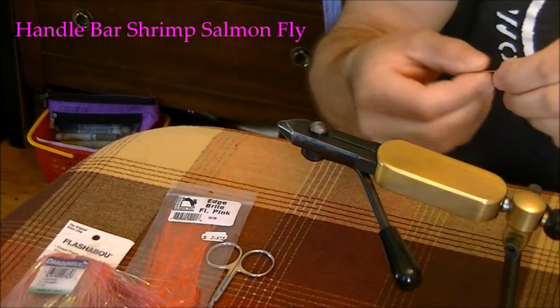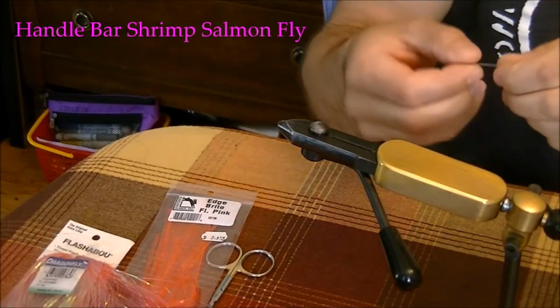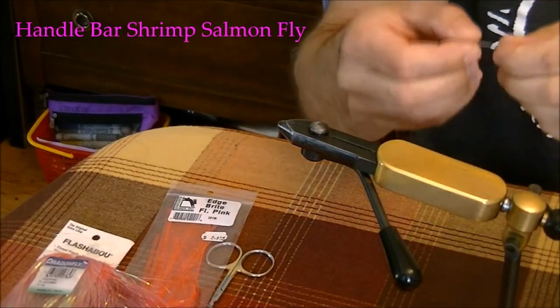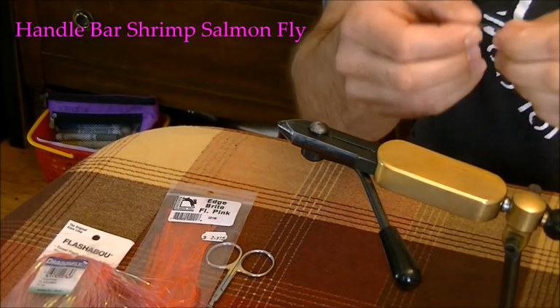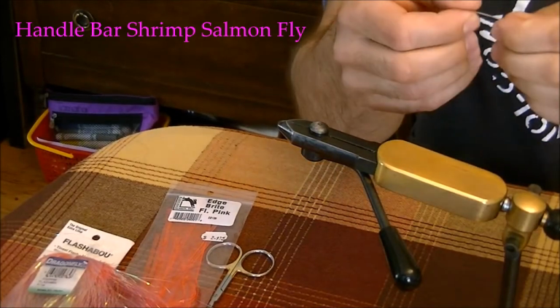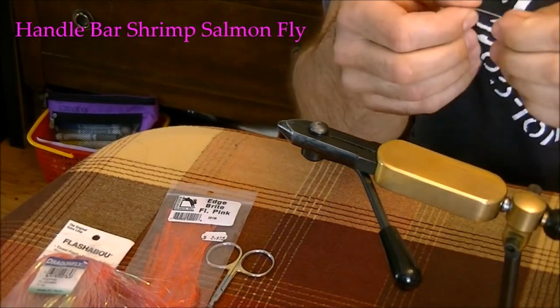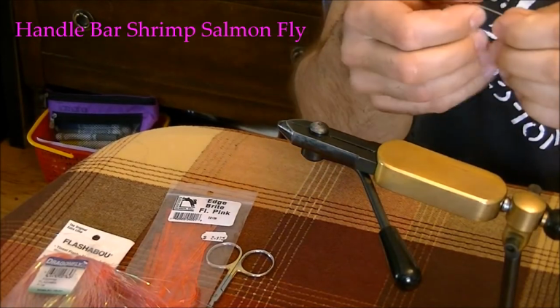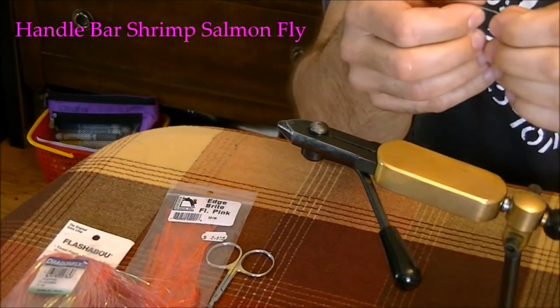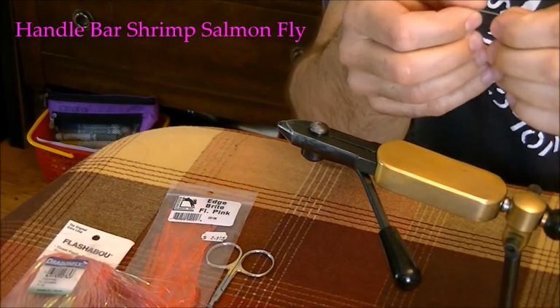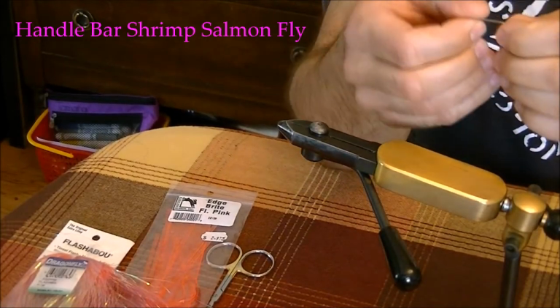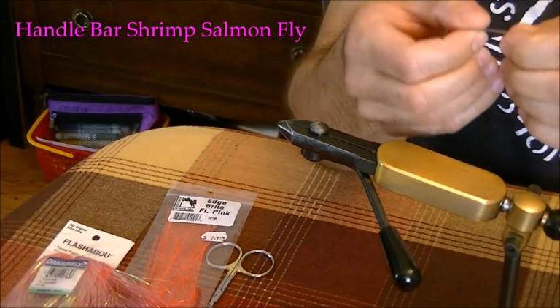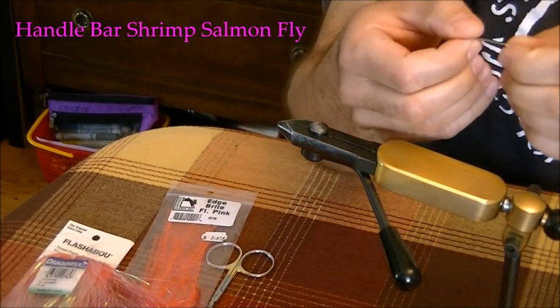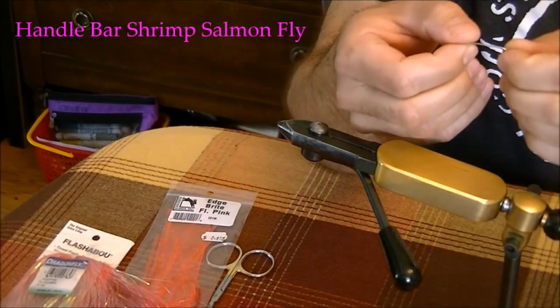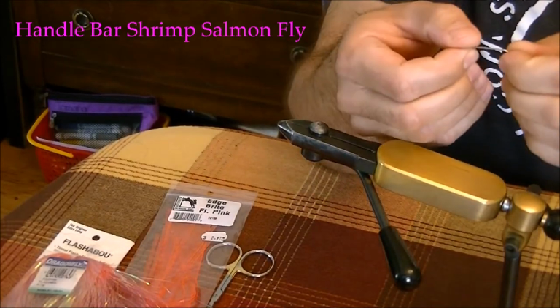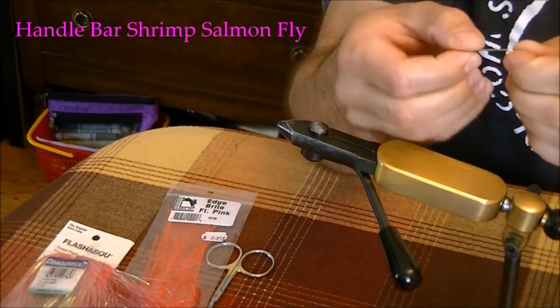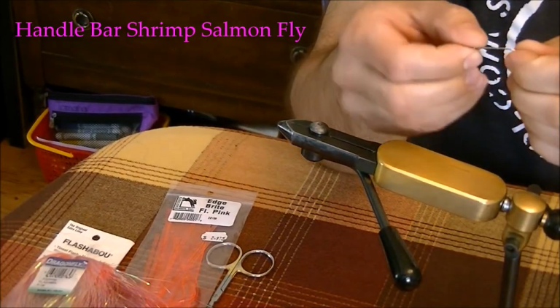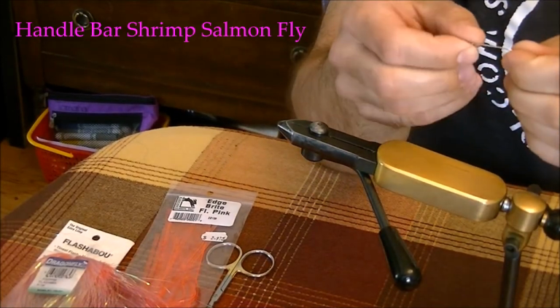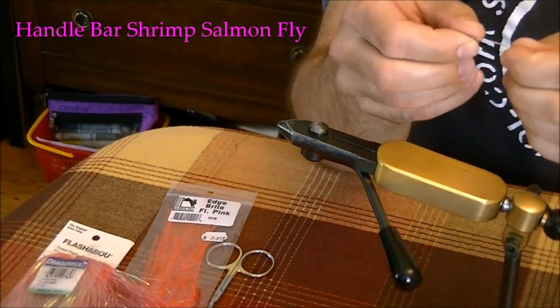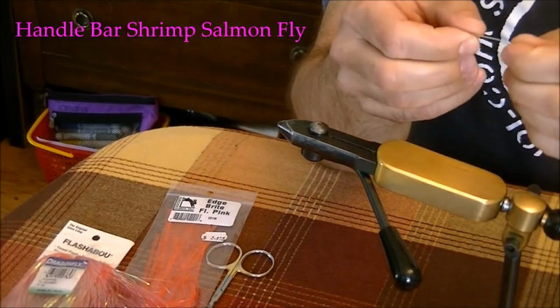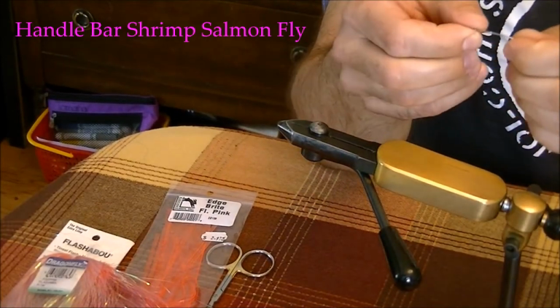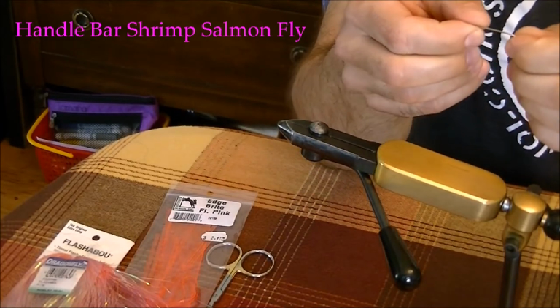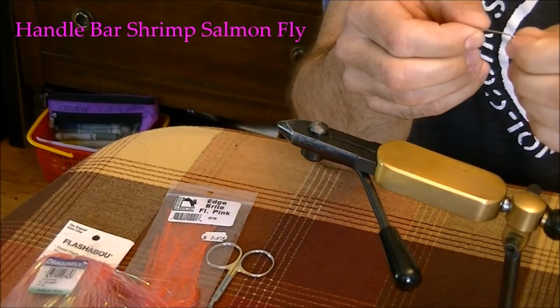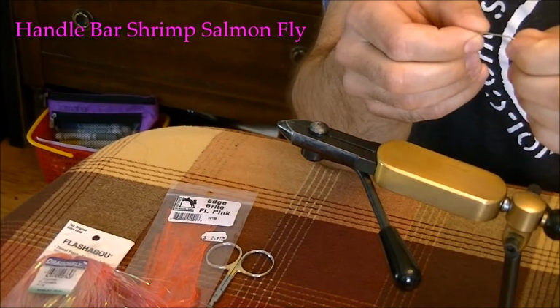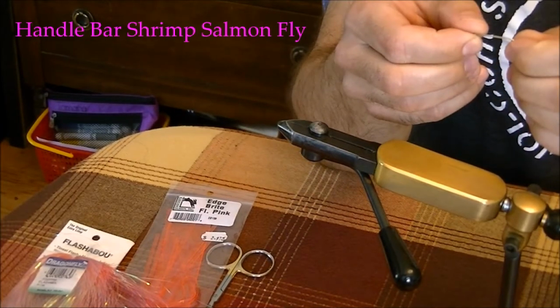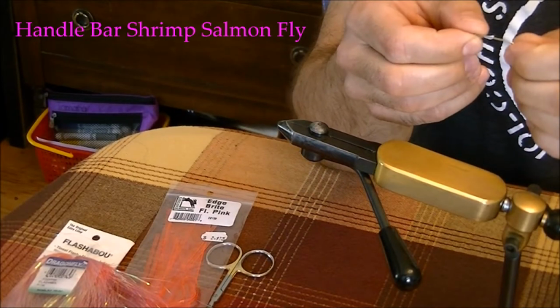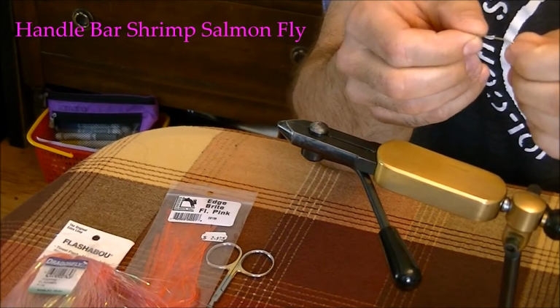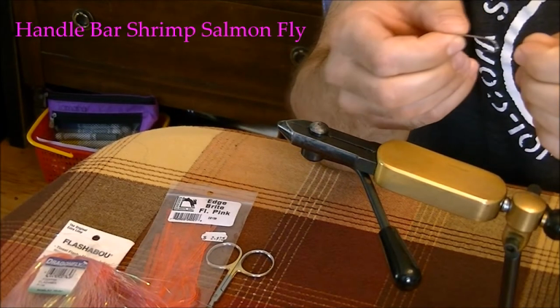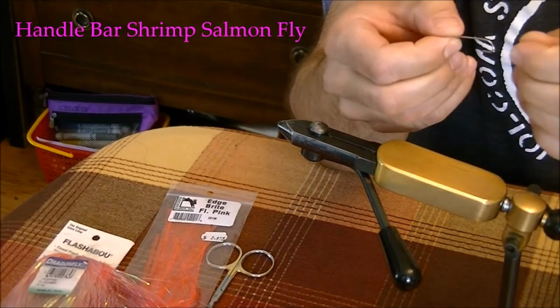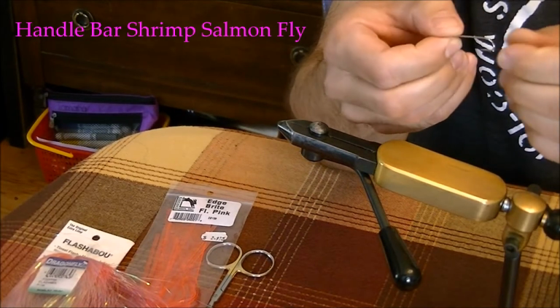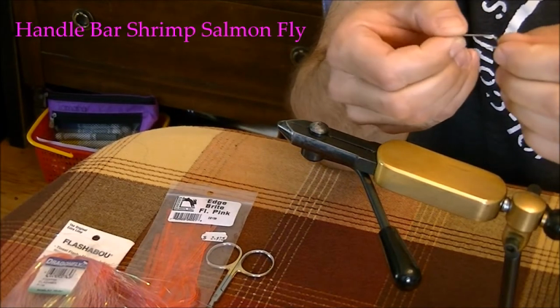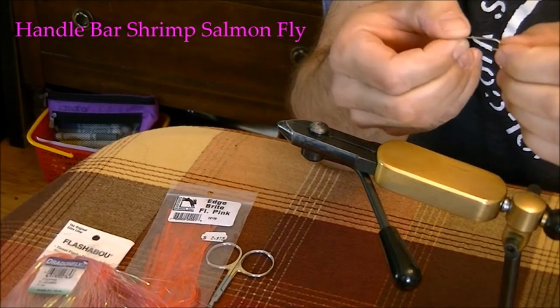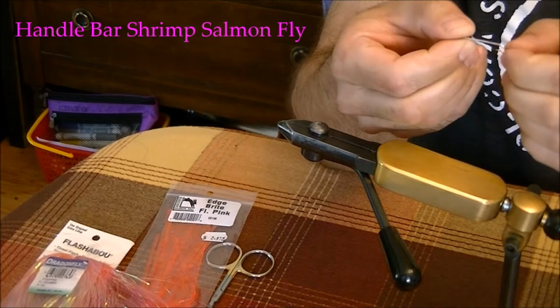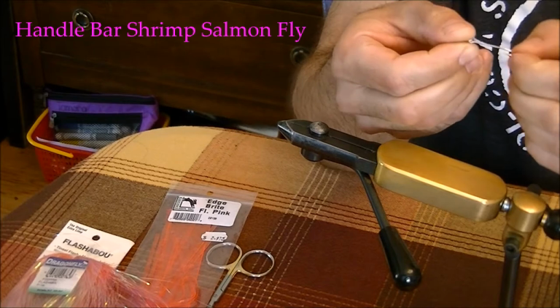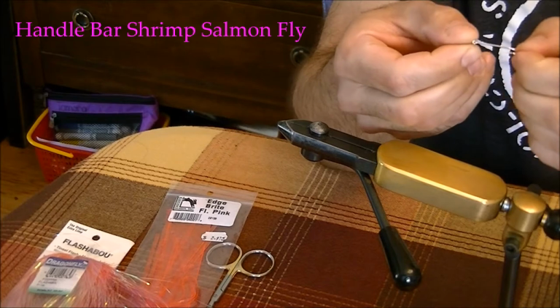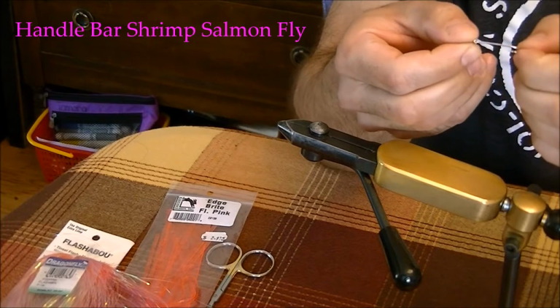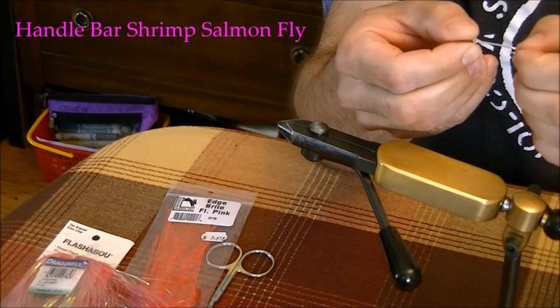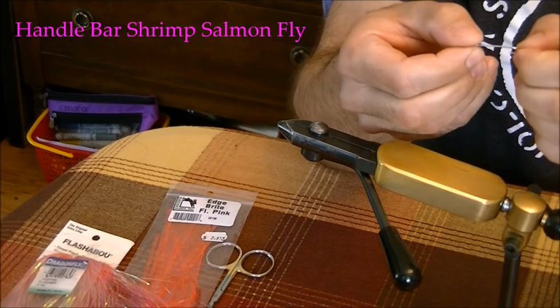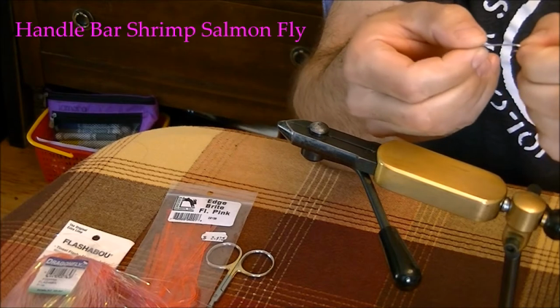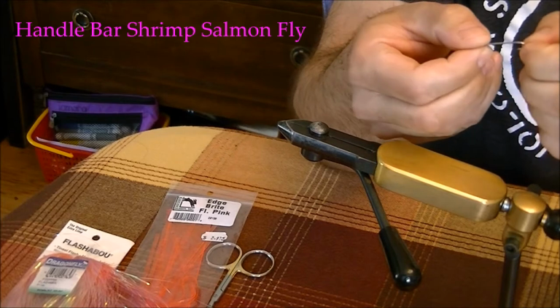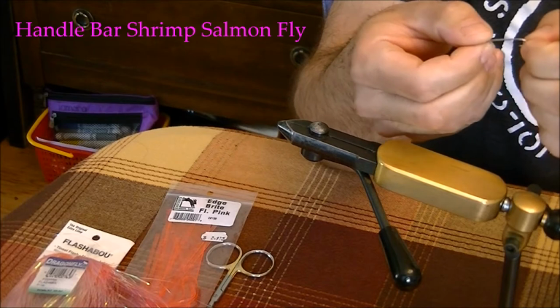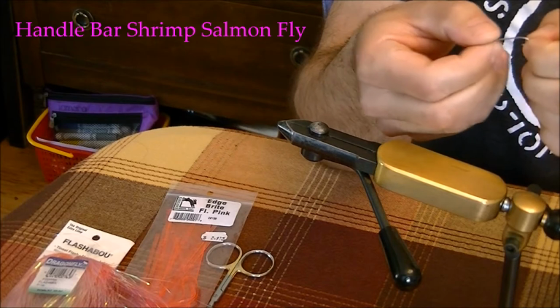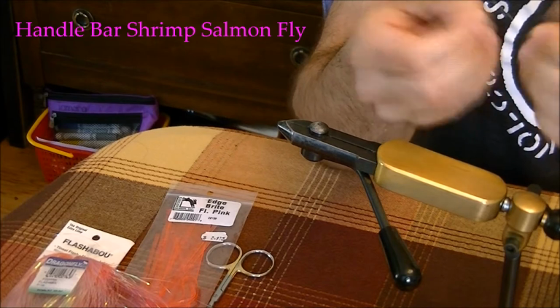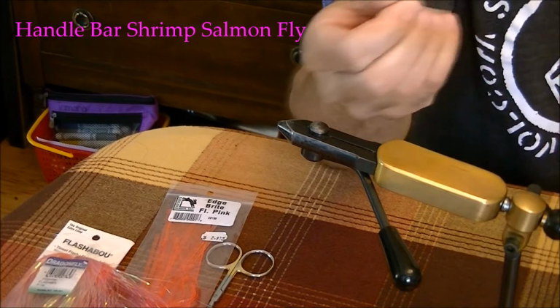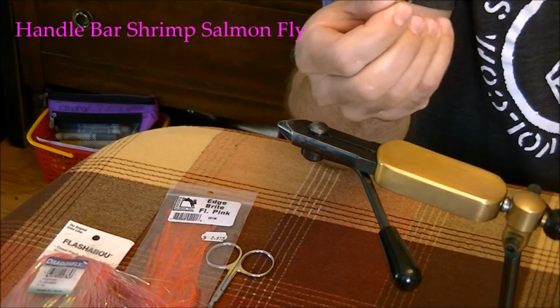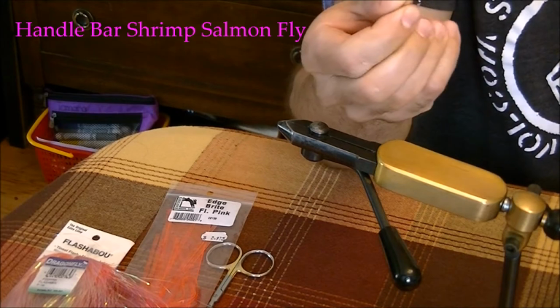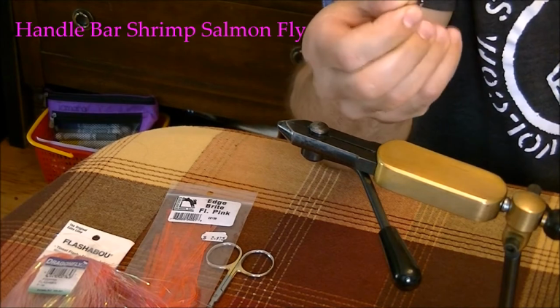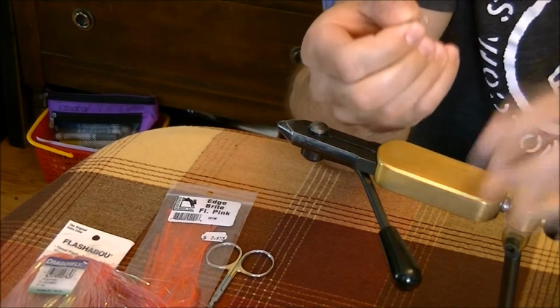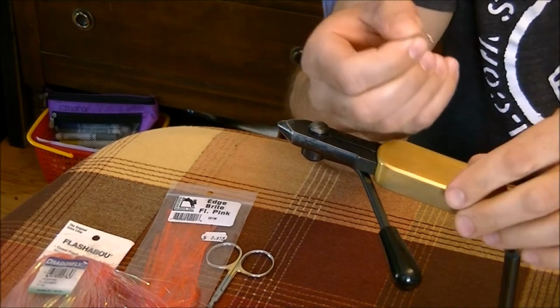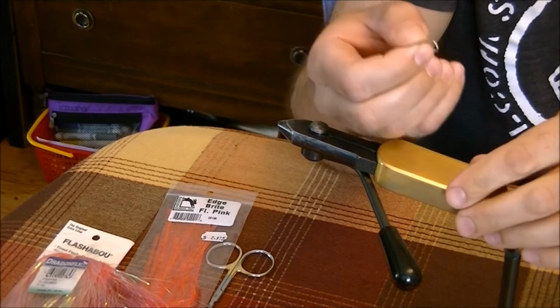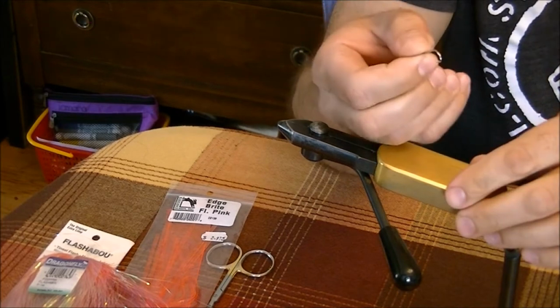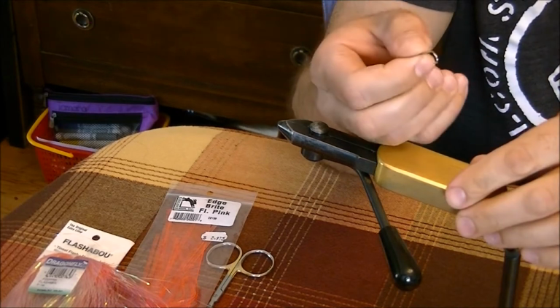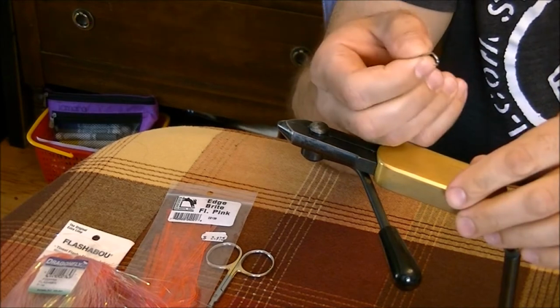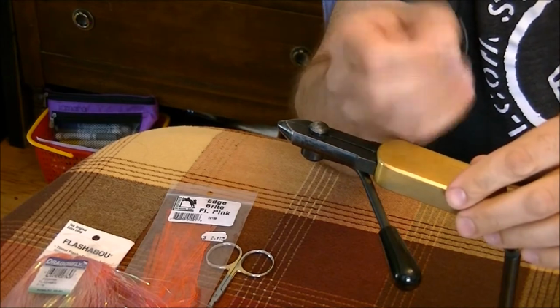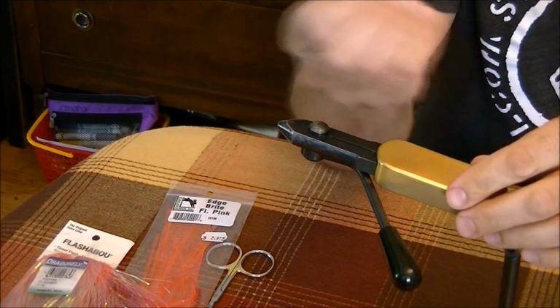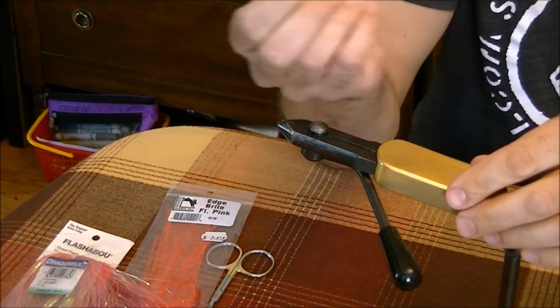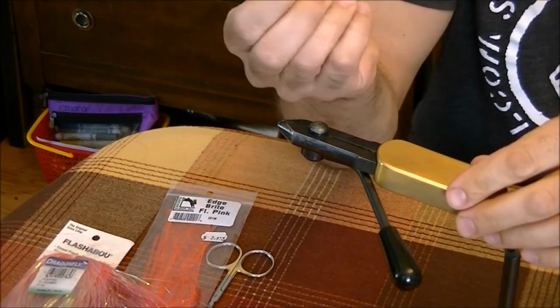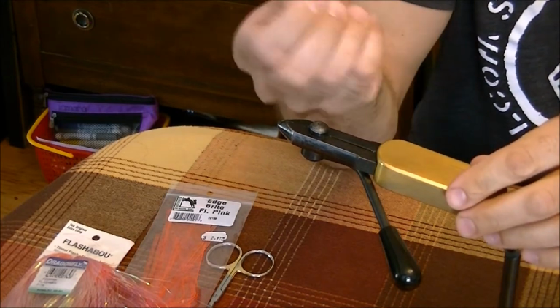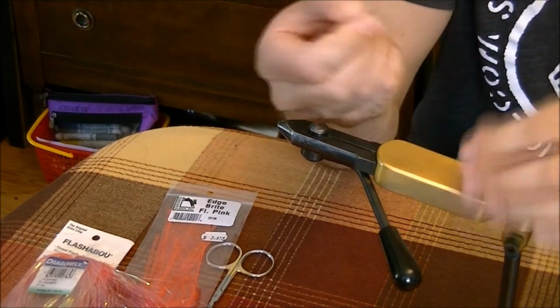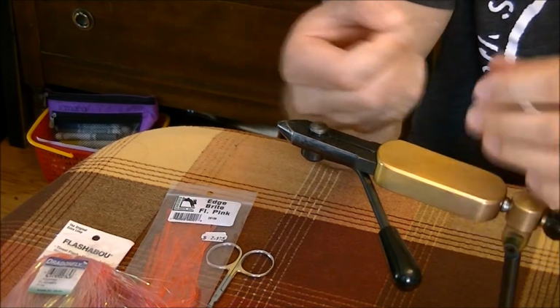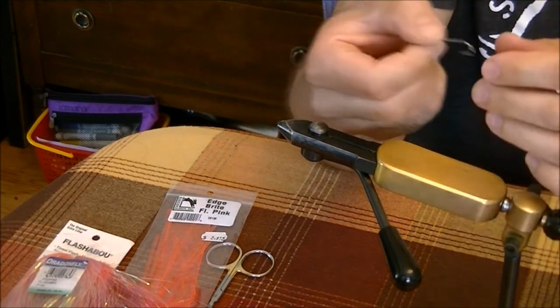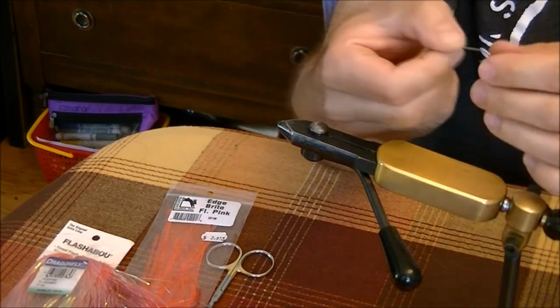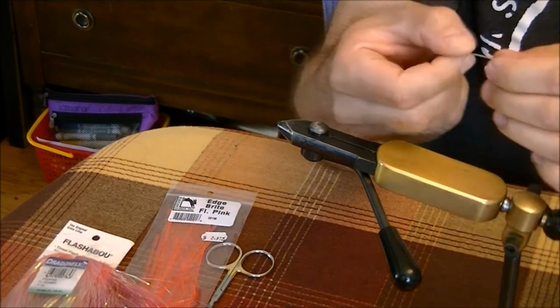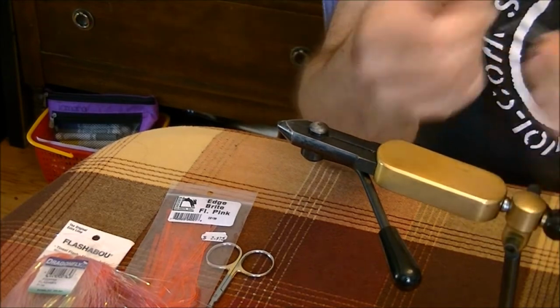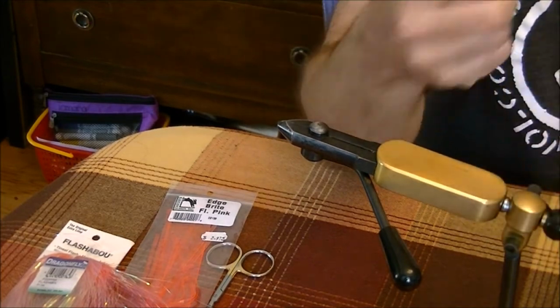The fly we're going to tie today is the Handlebar. It's a good salmon pattern for pinks off the beach. It's supposed to imitate a shrimp.